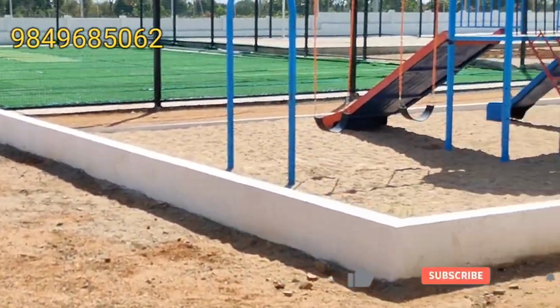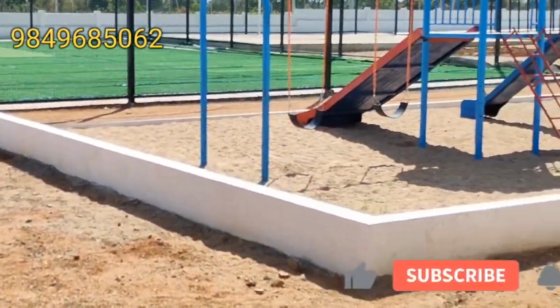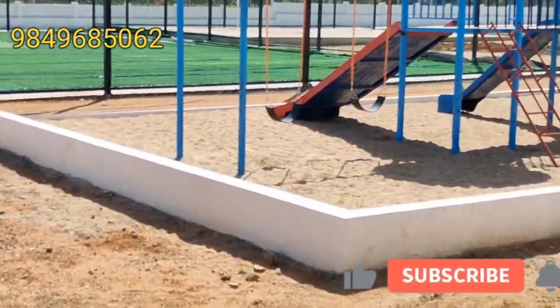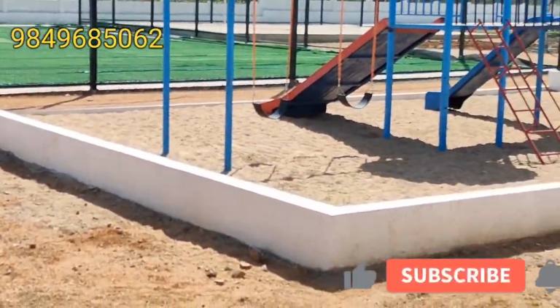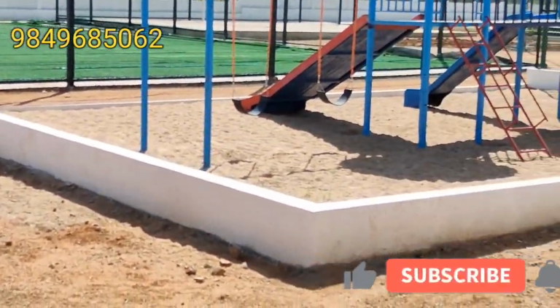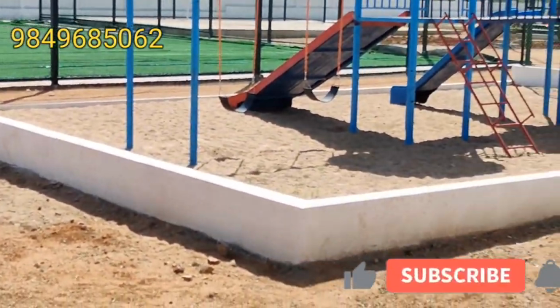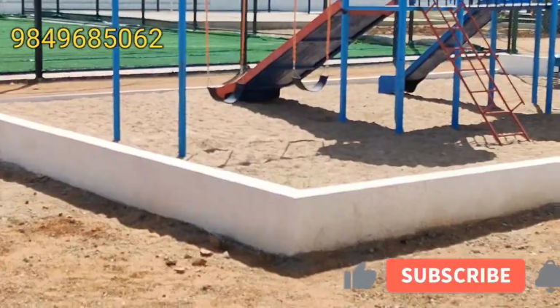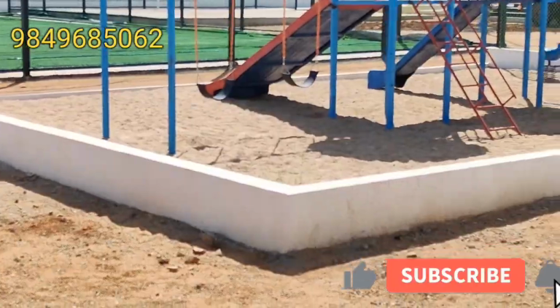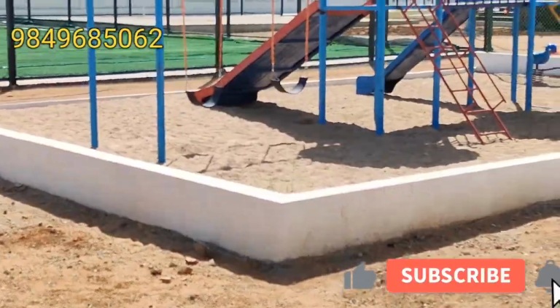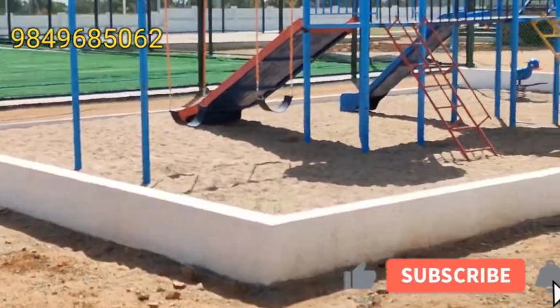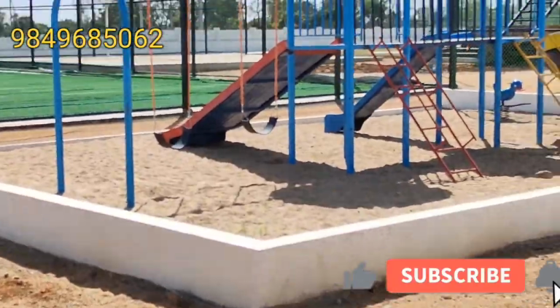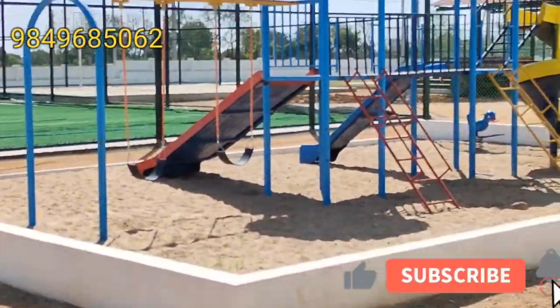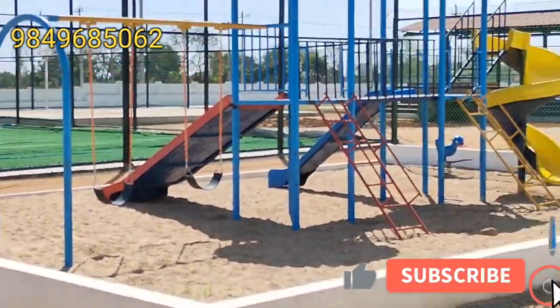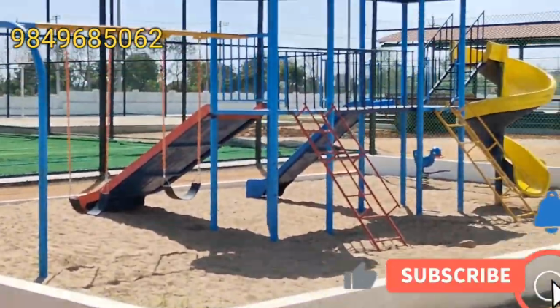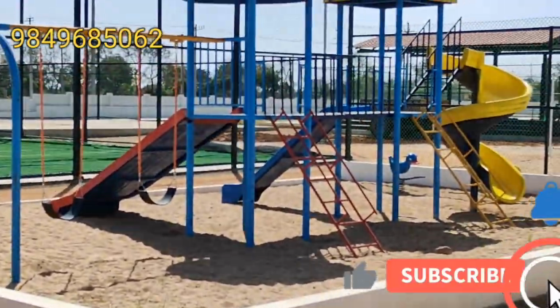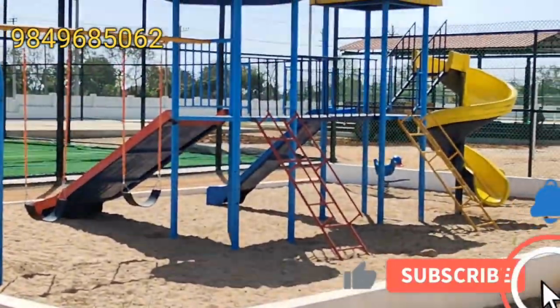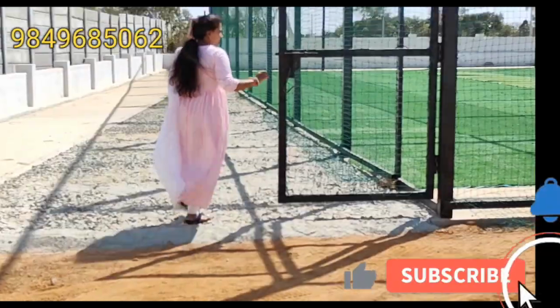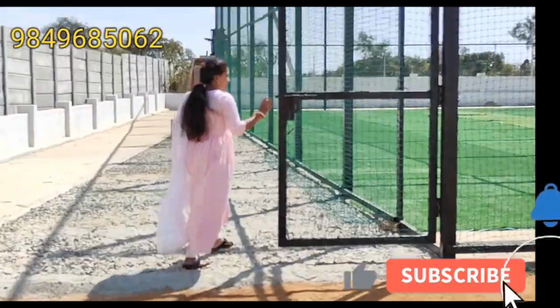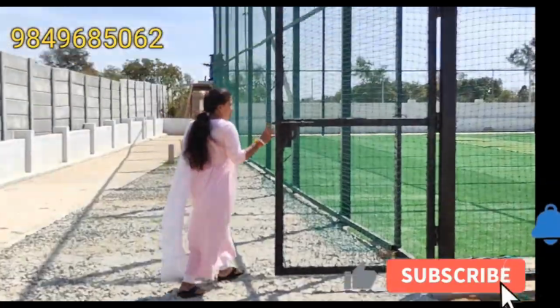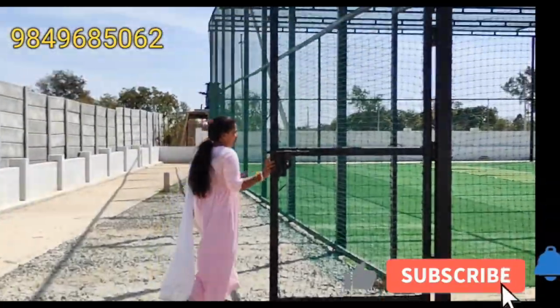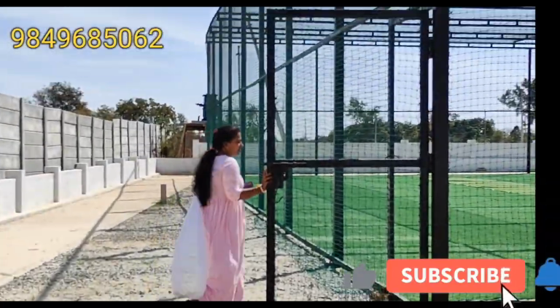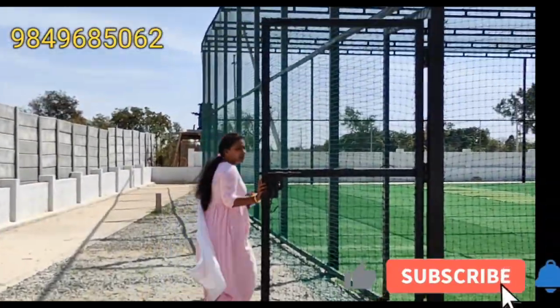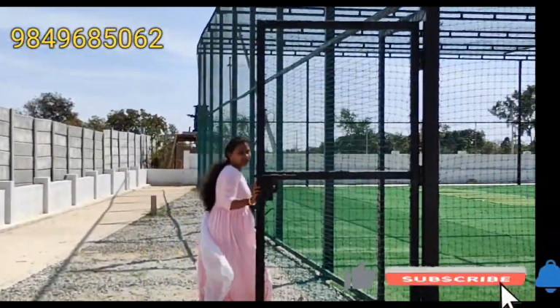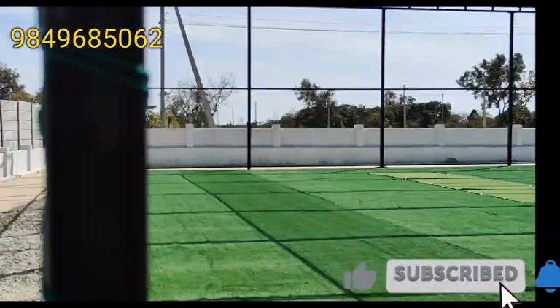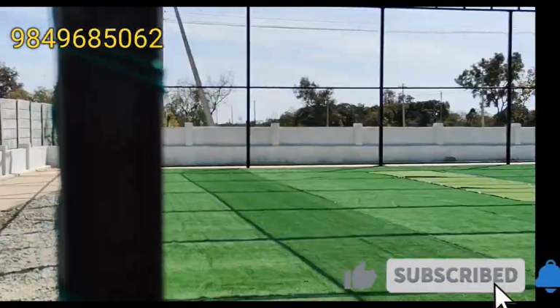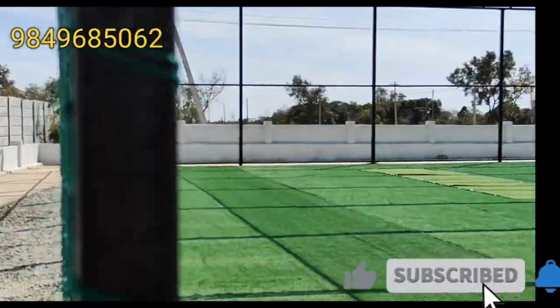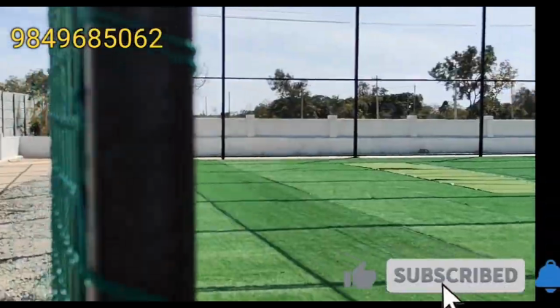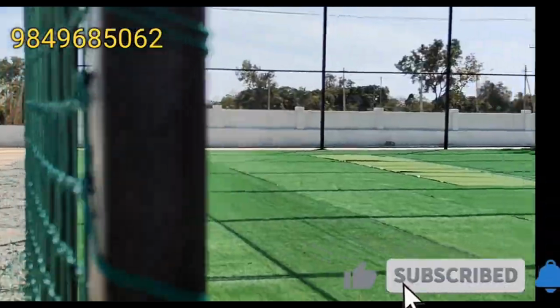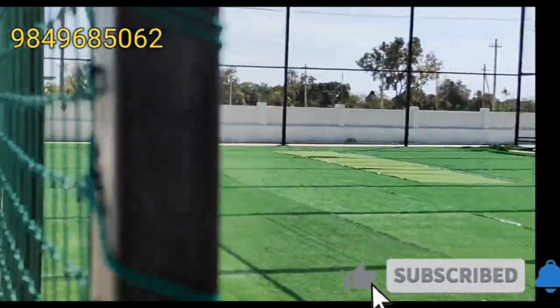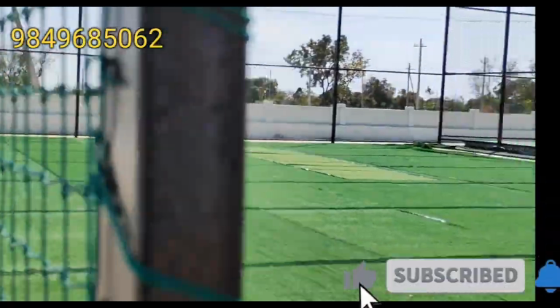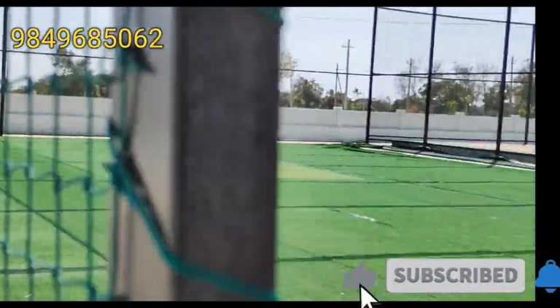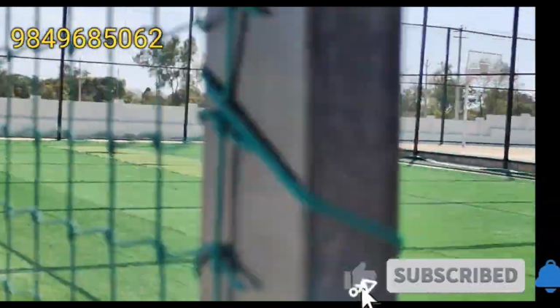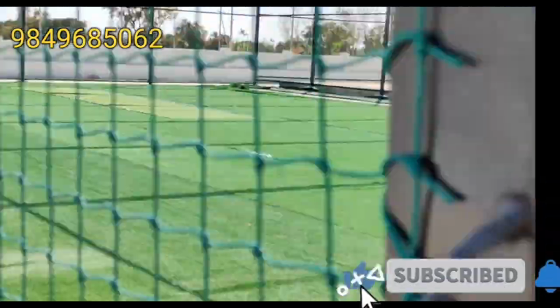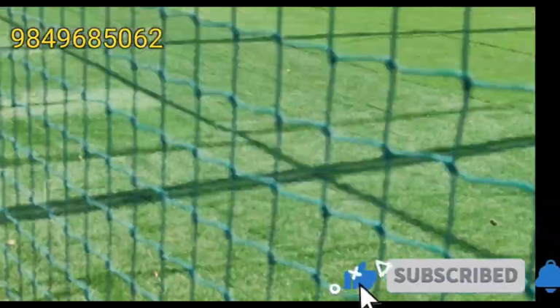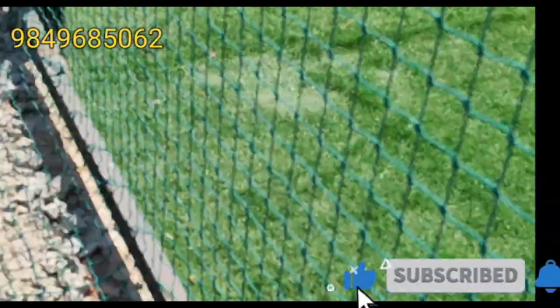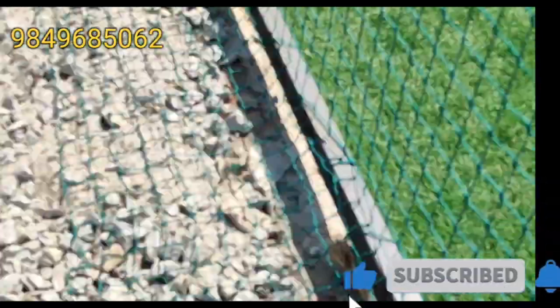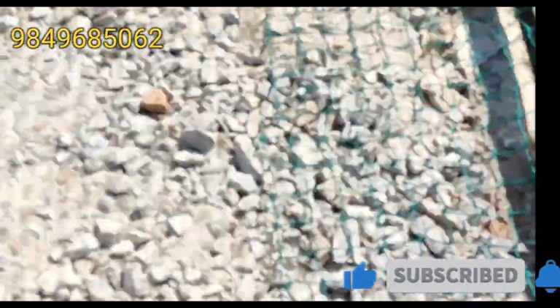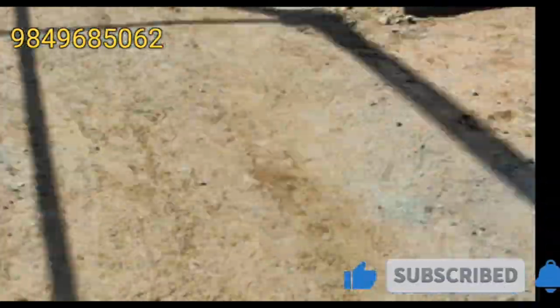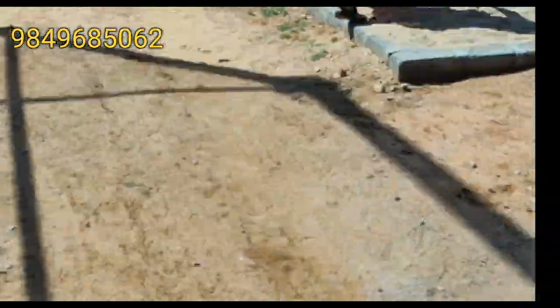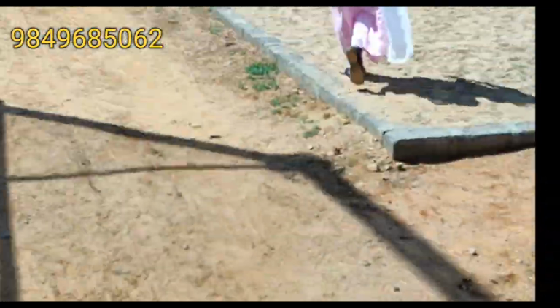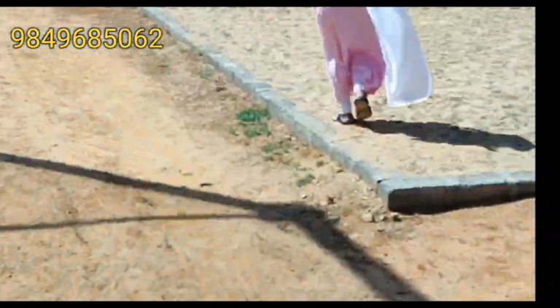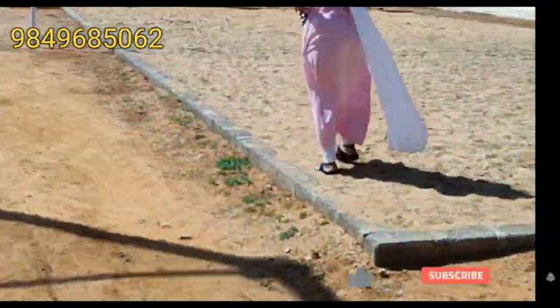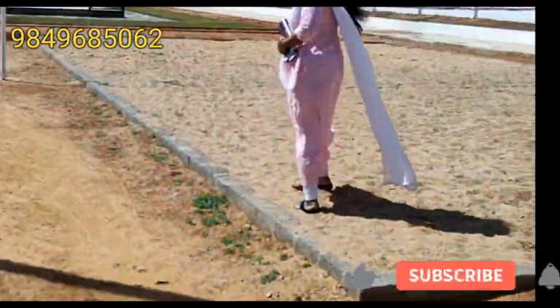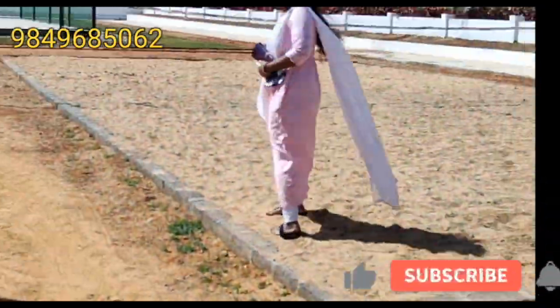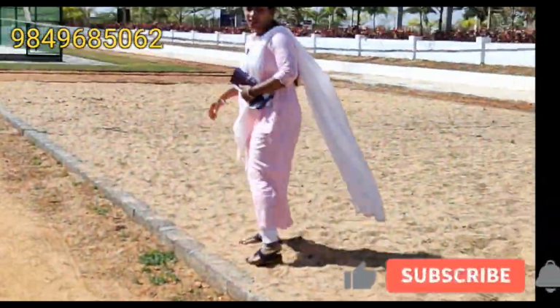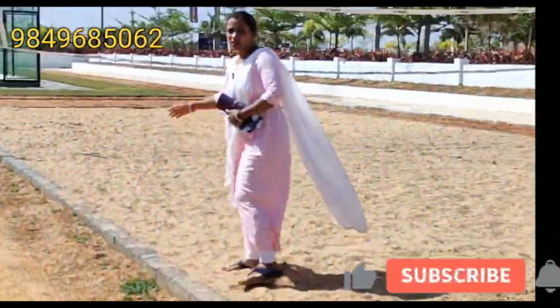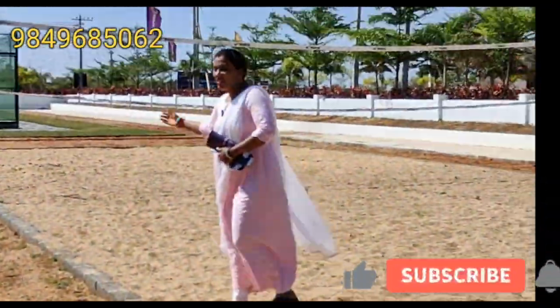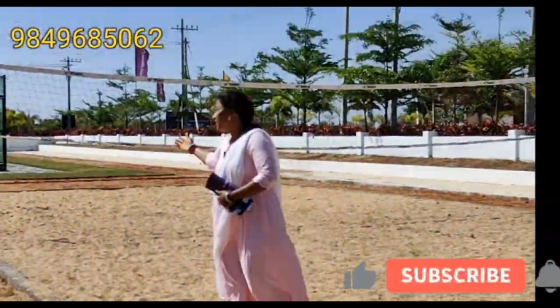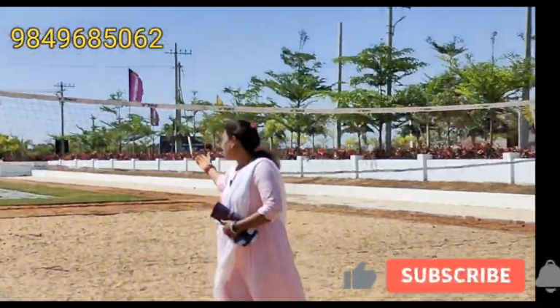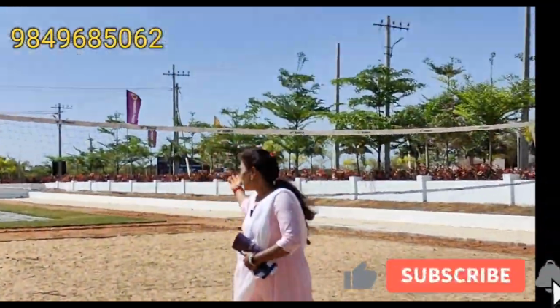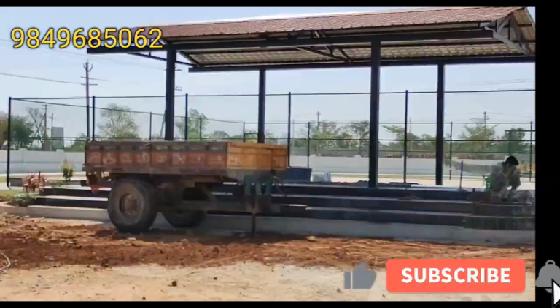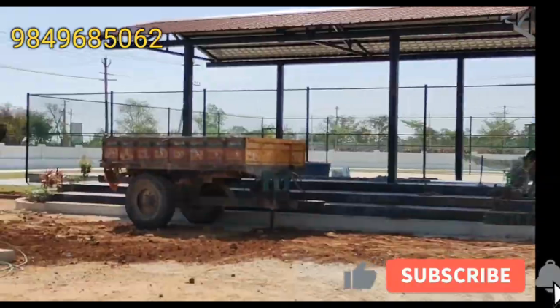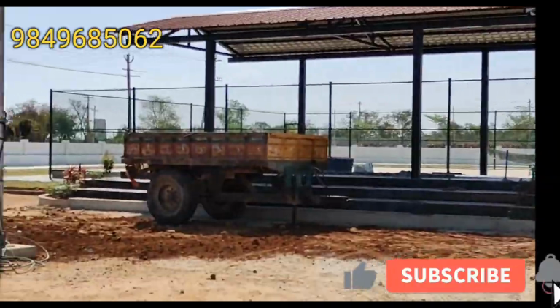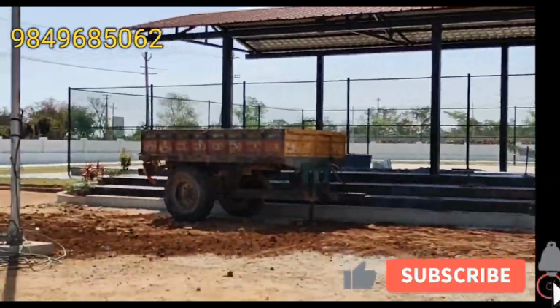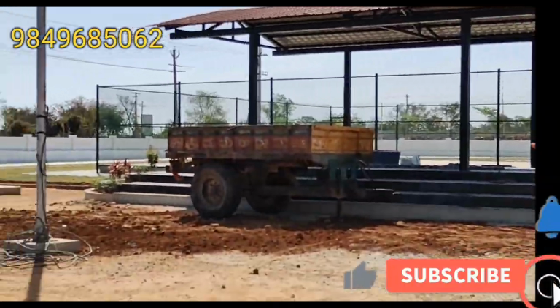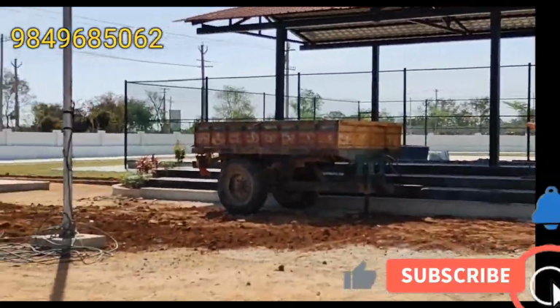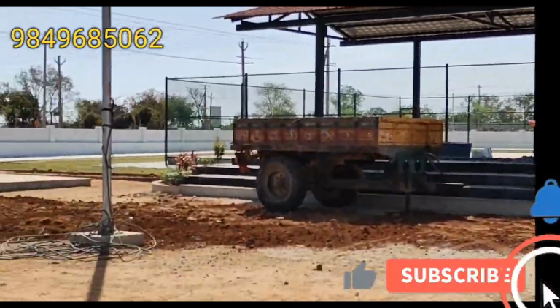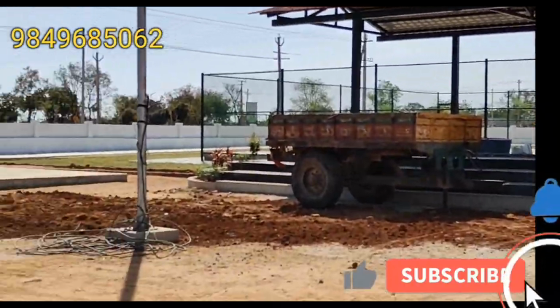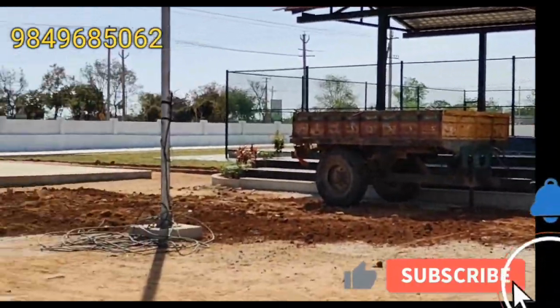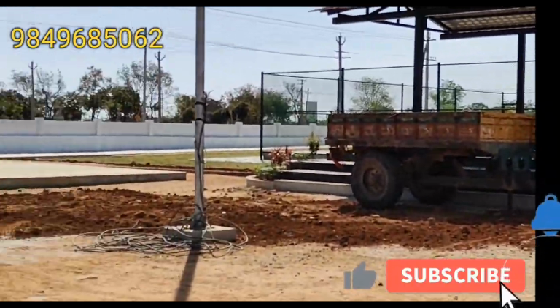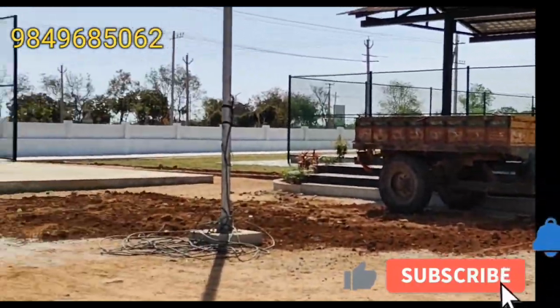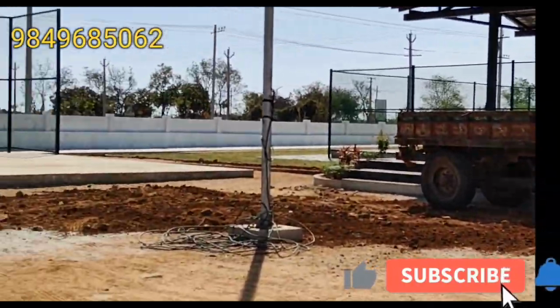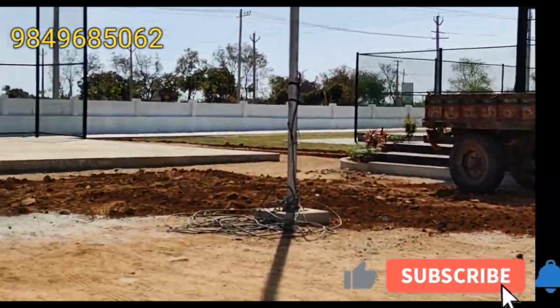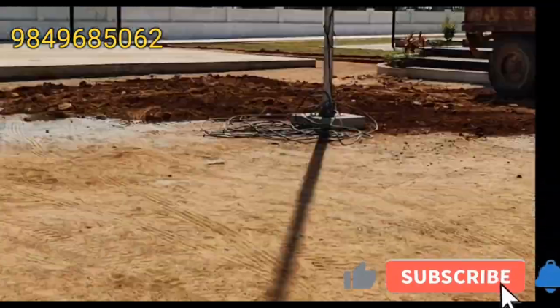Here is the children's play area in the stadium. This is a football area.